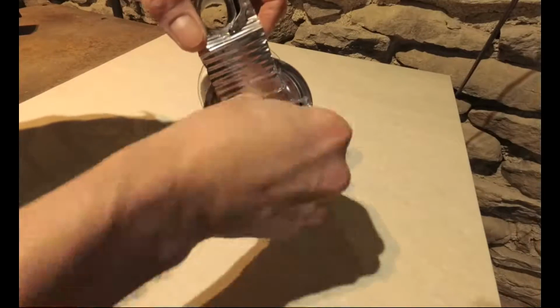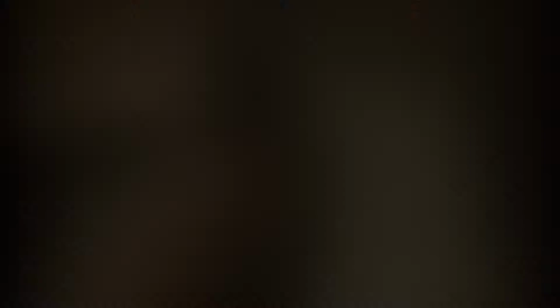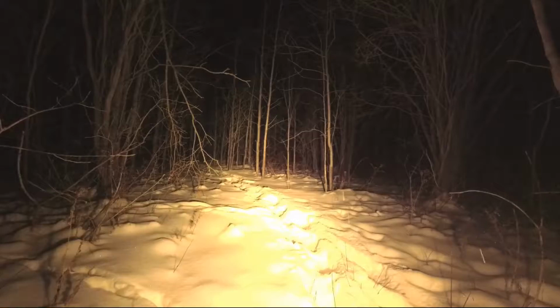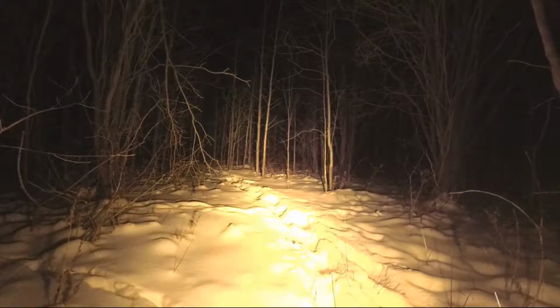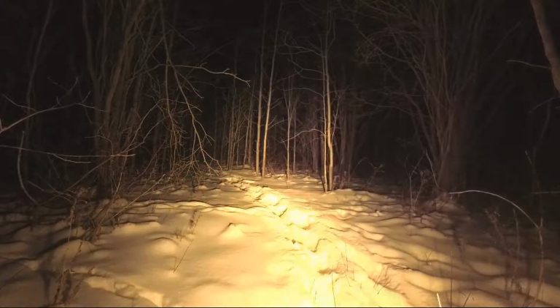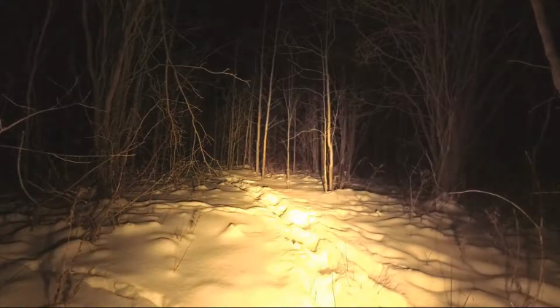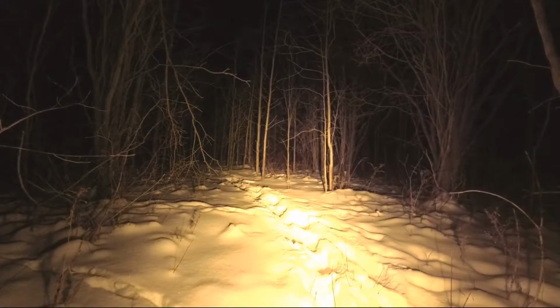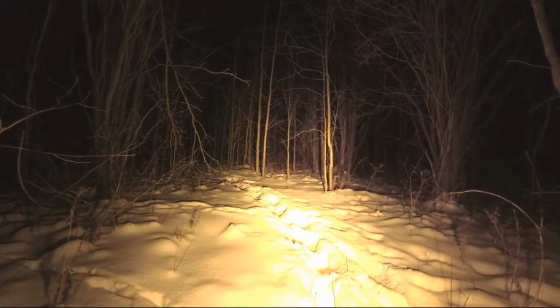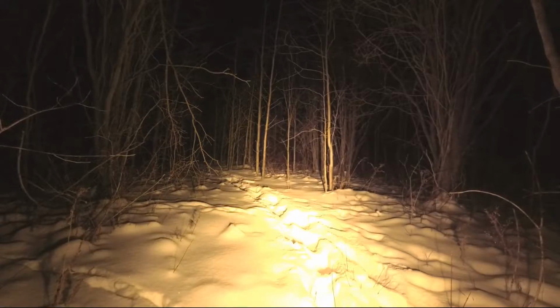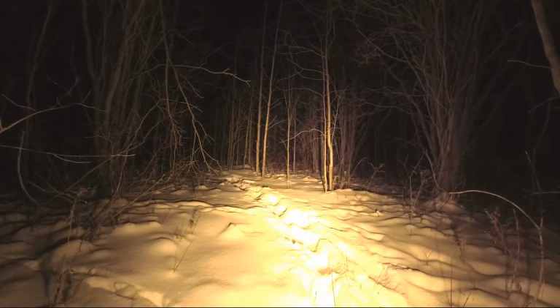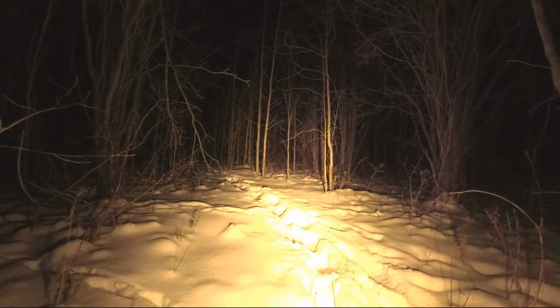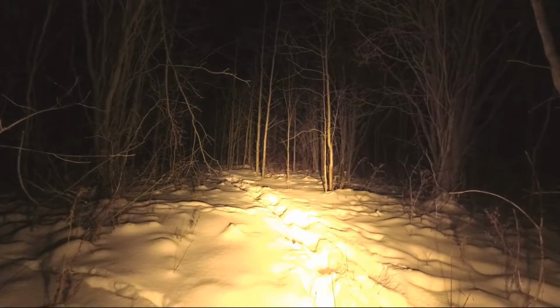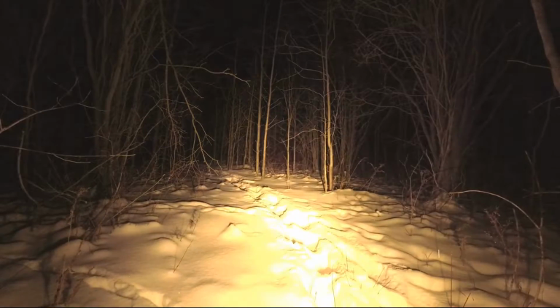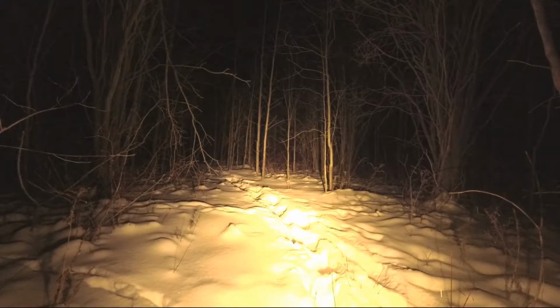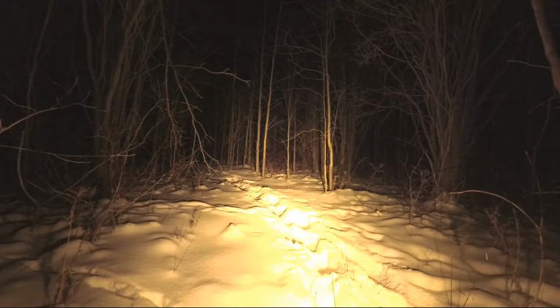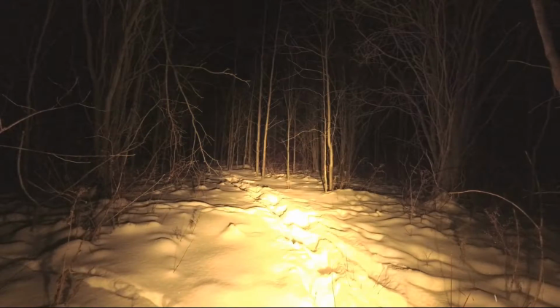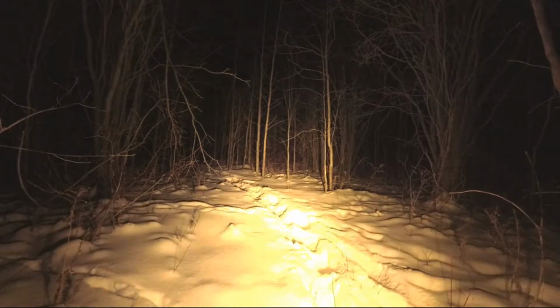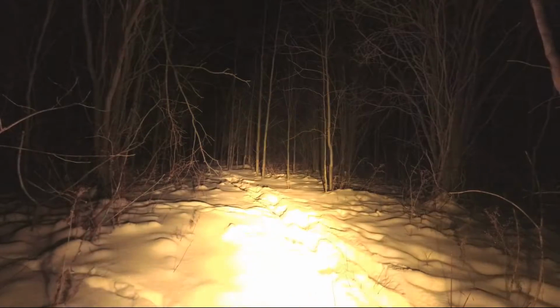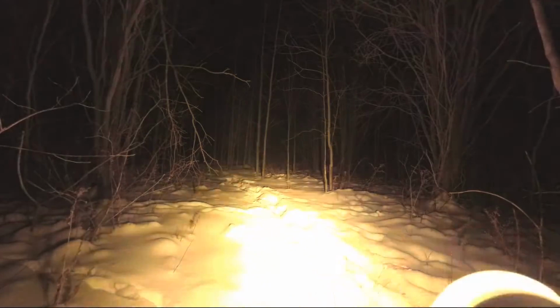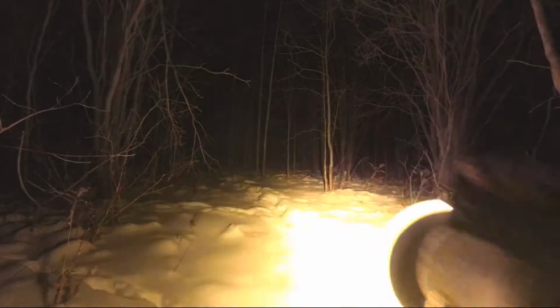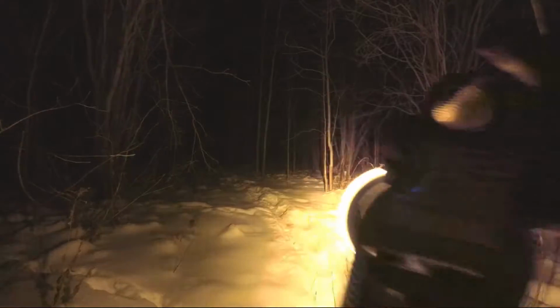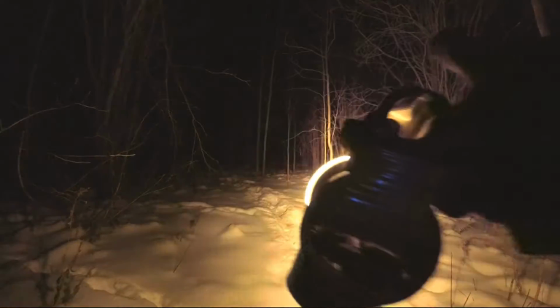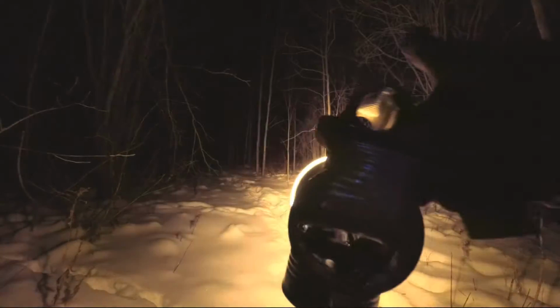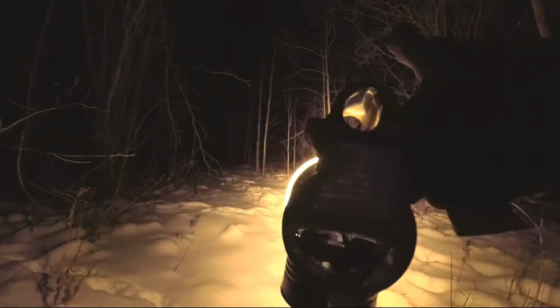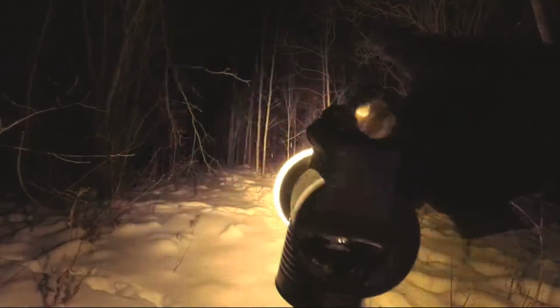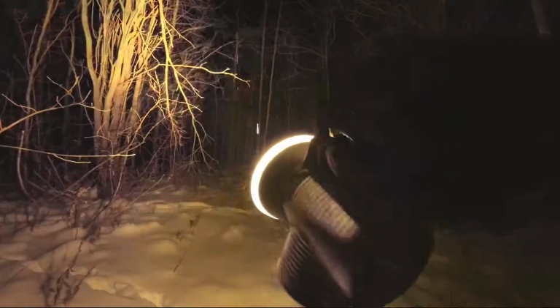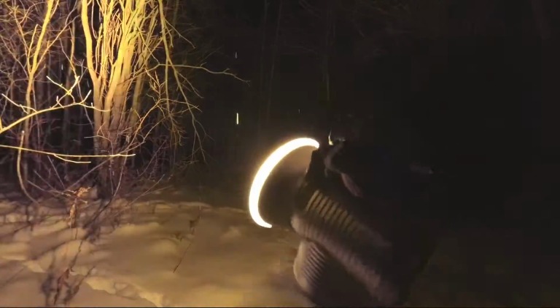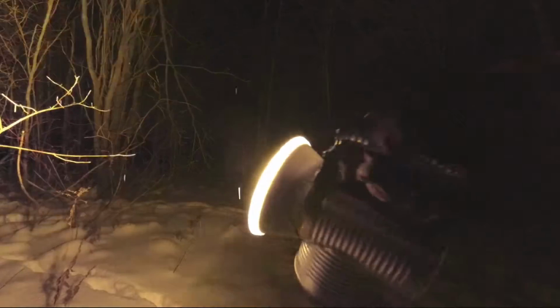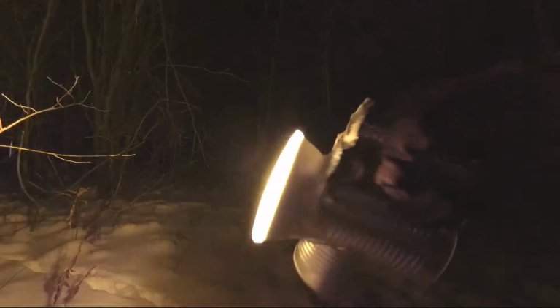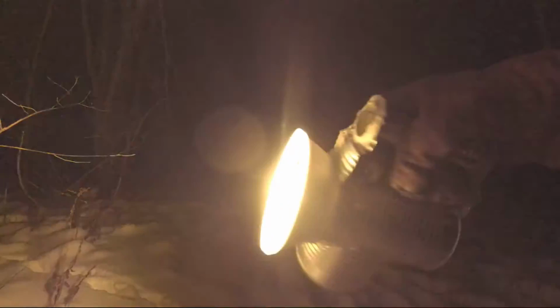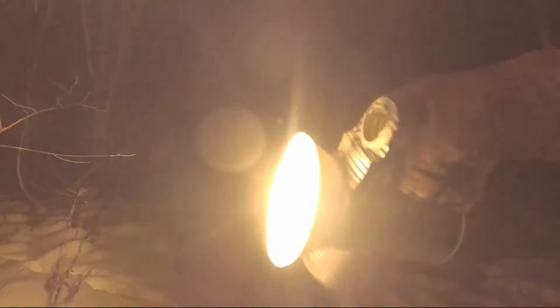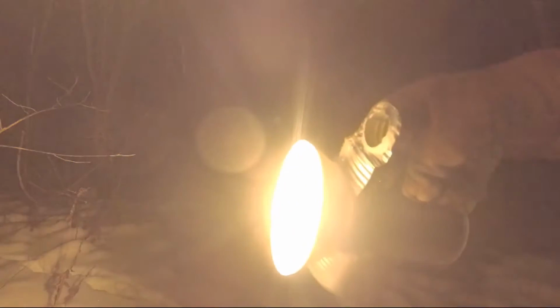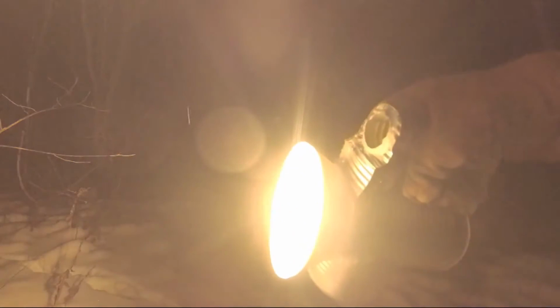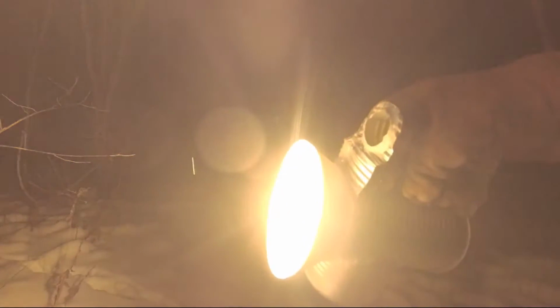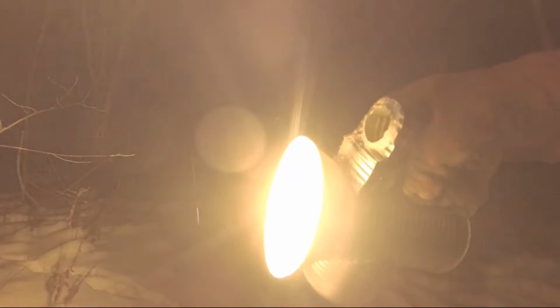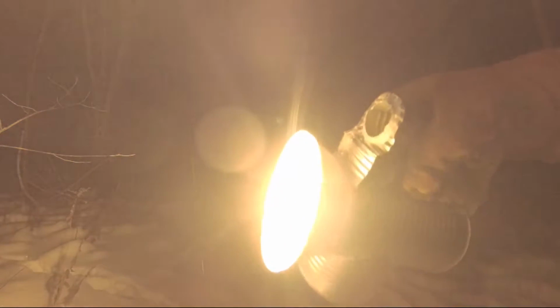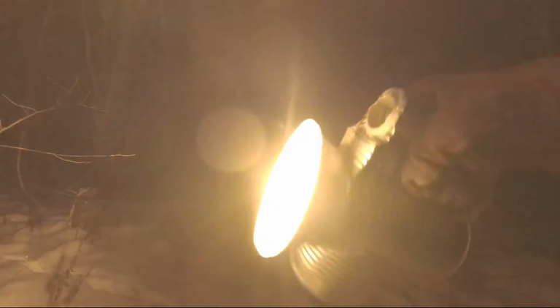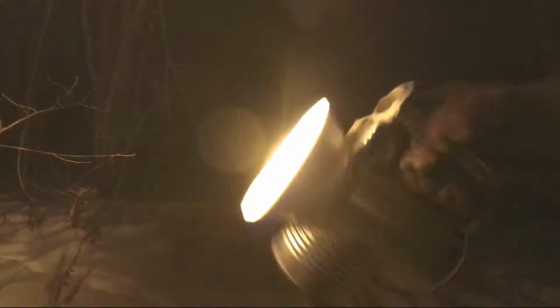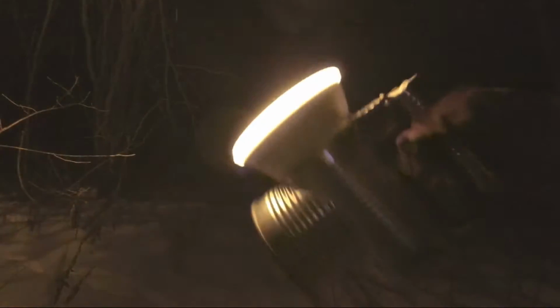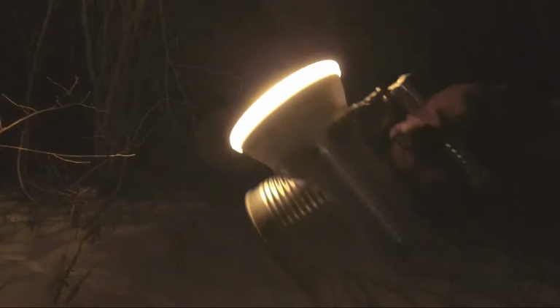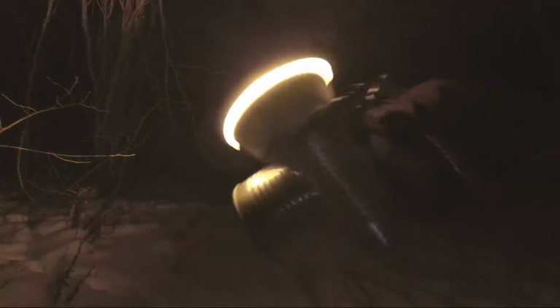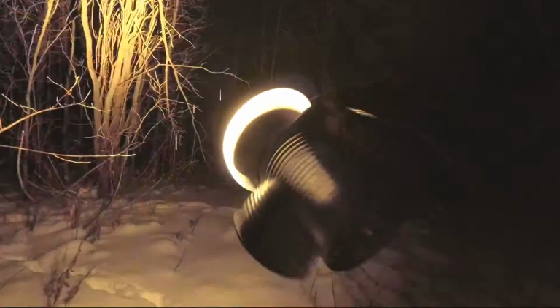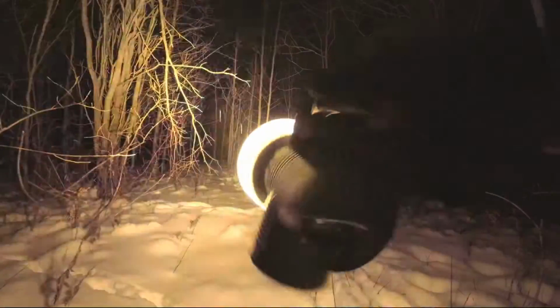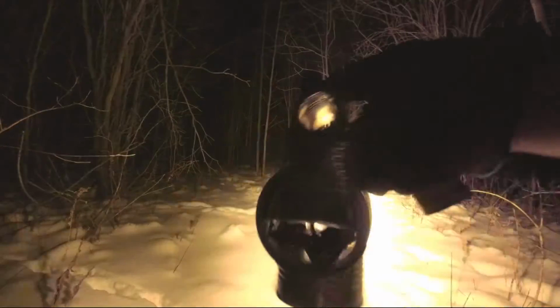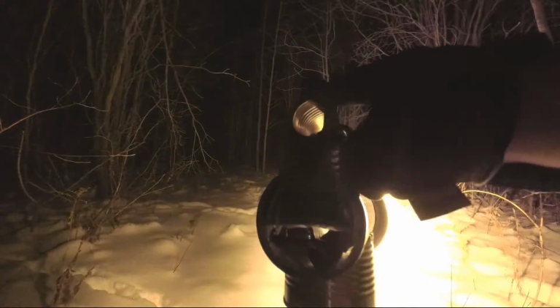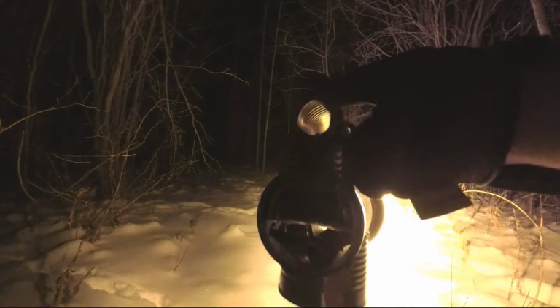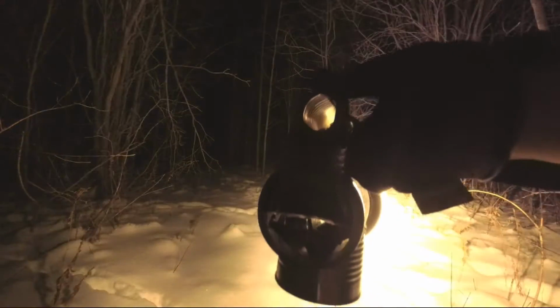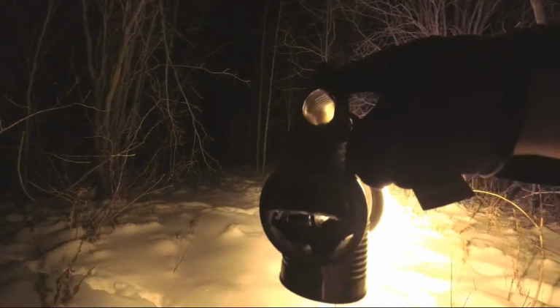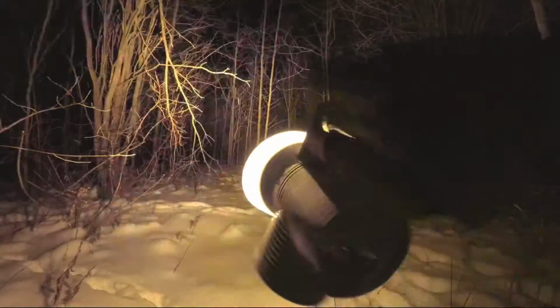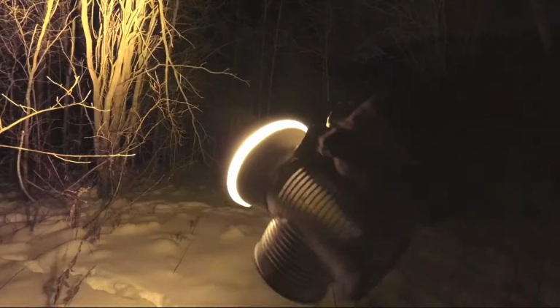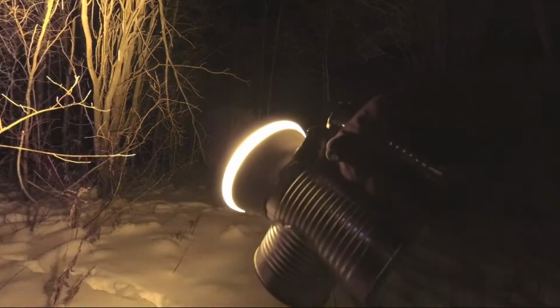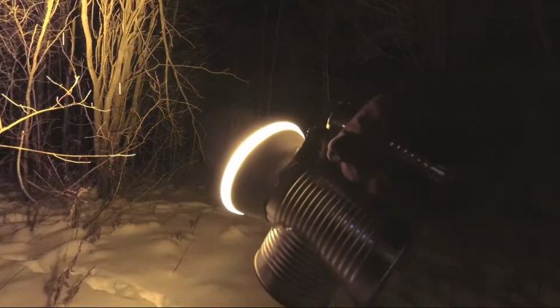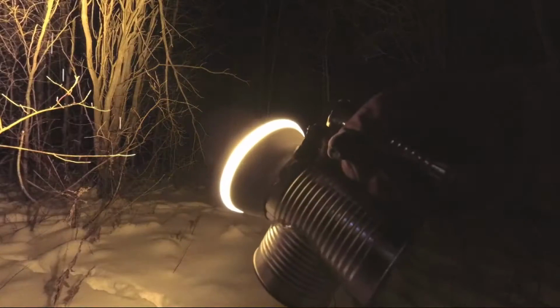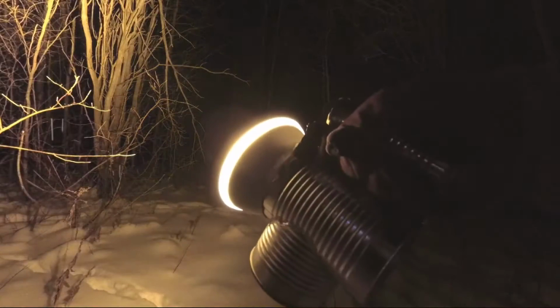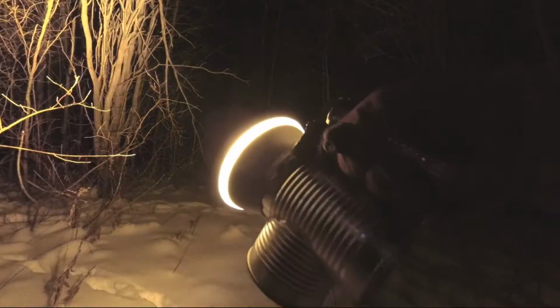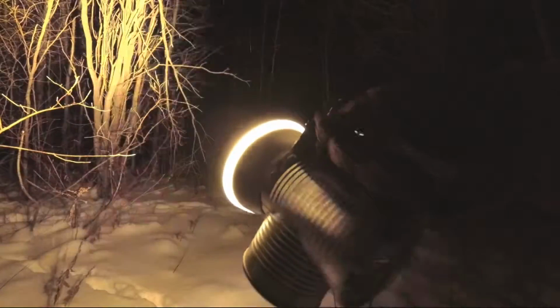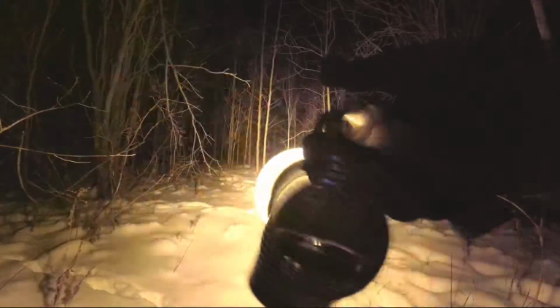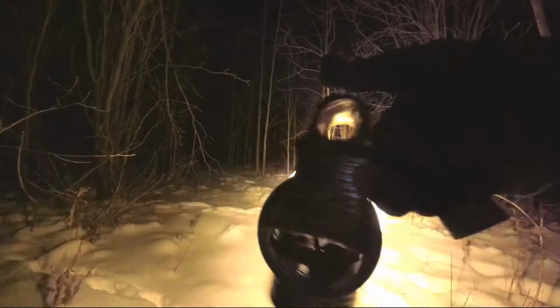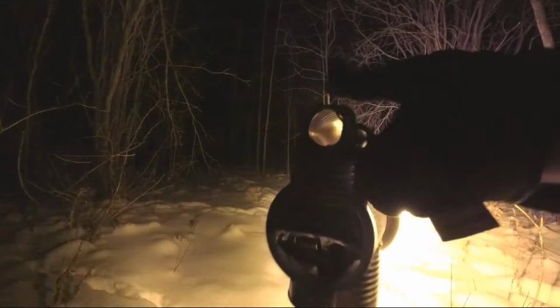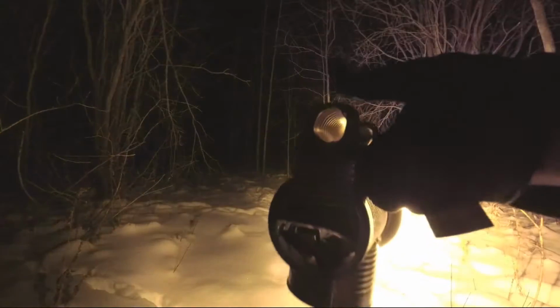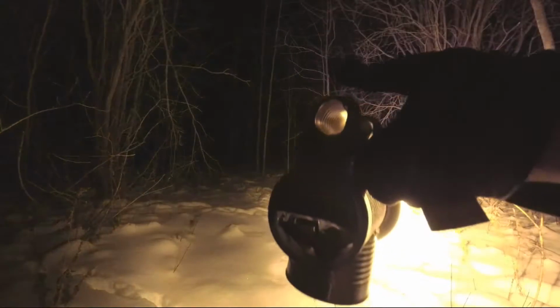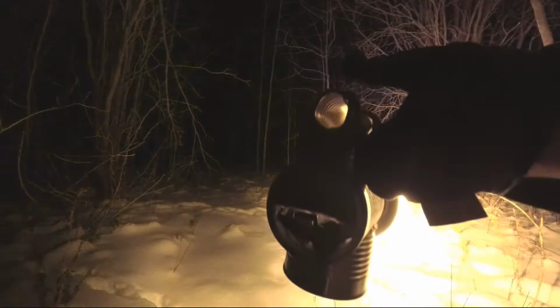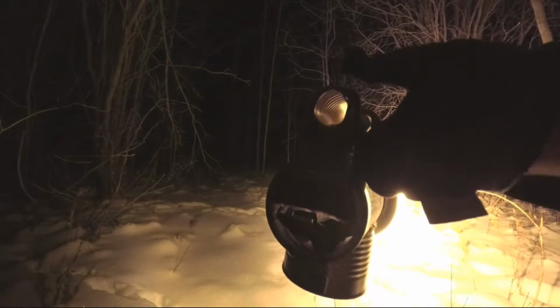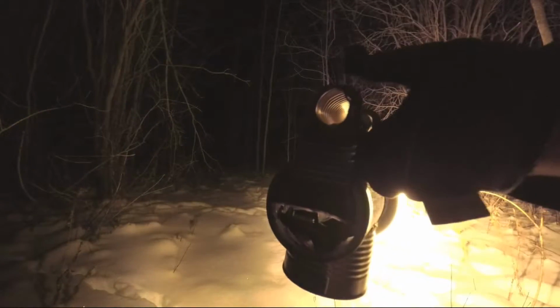In case things get real, you can always put together a flashlight like this if you had the parts laying around.